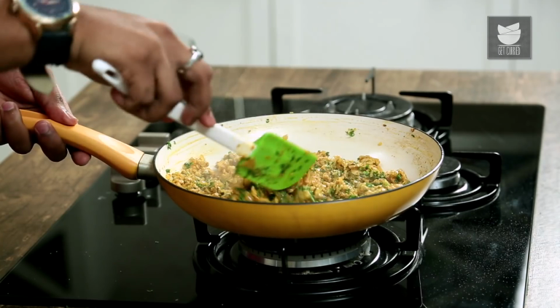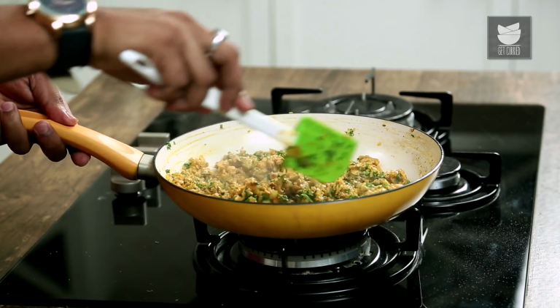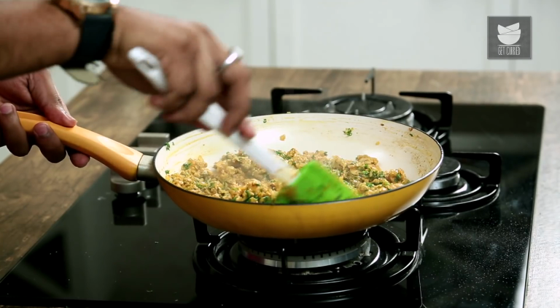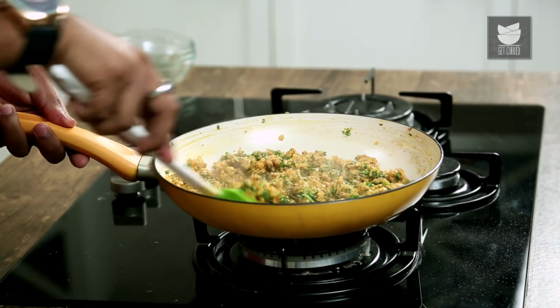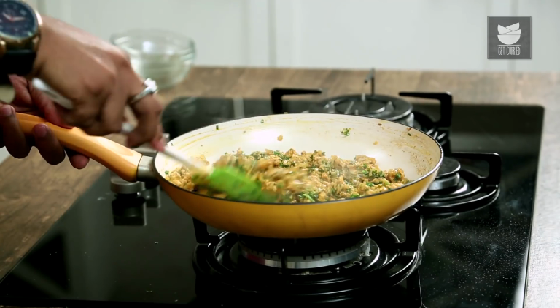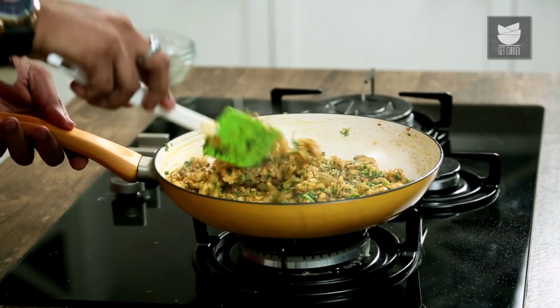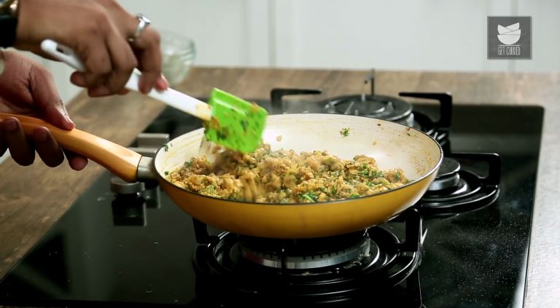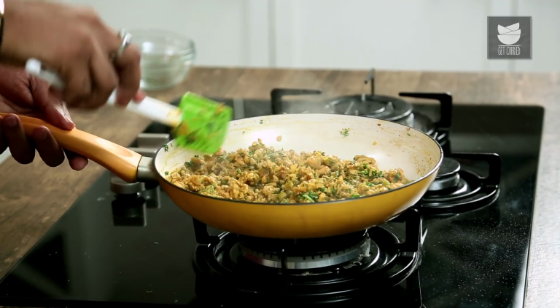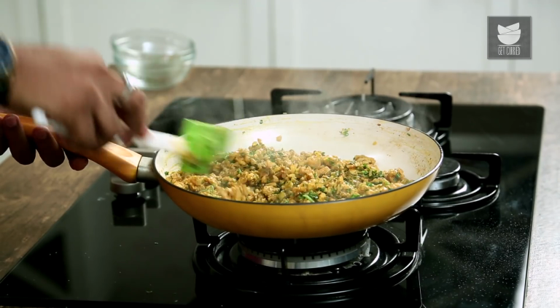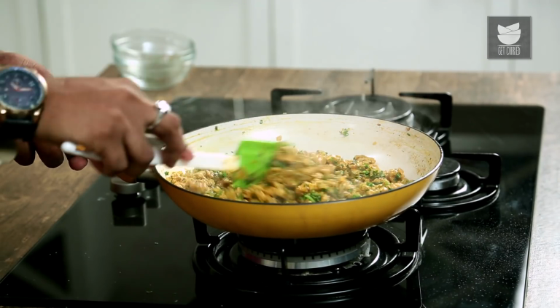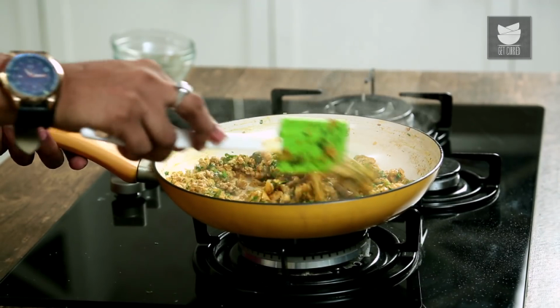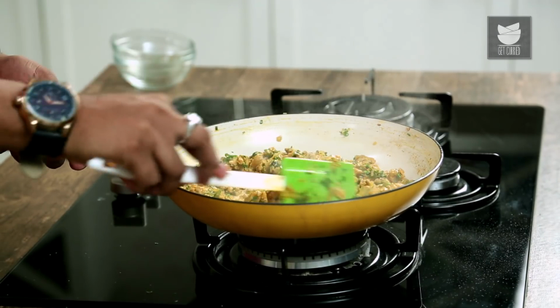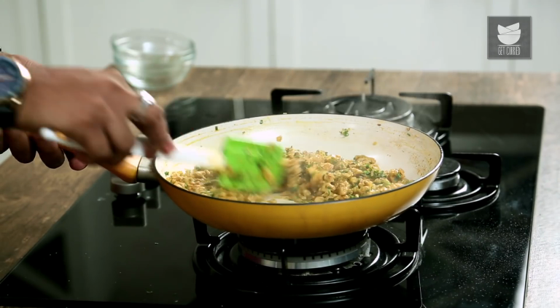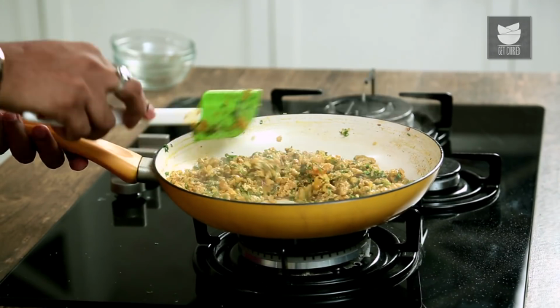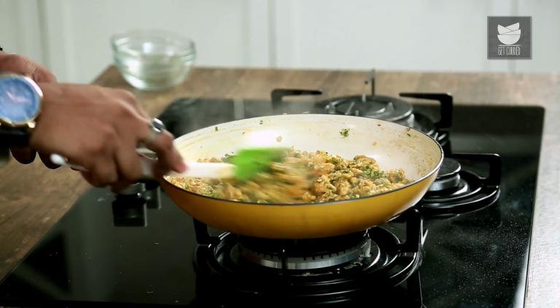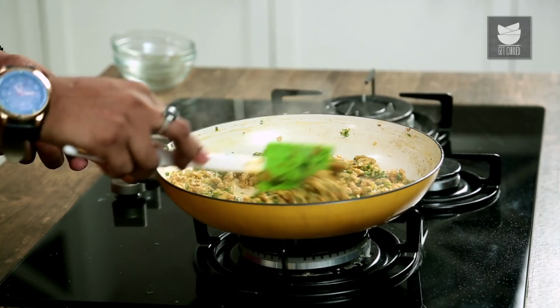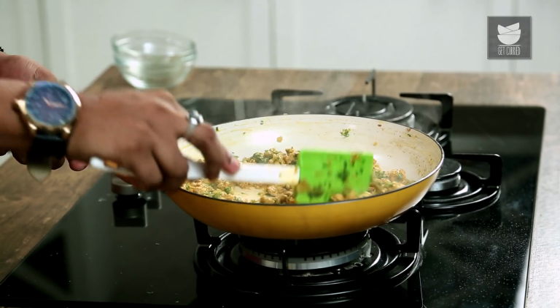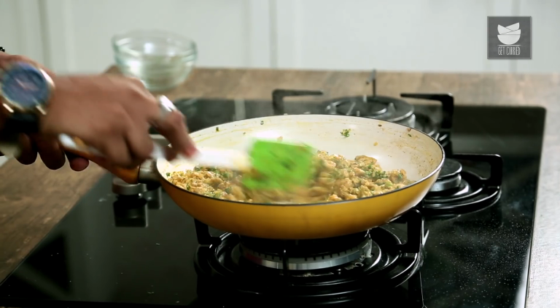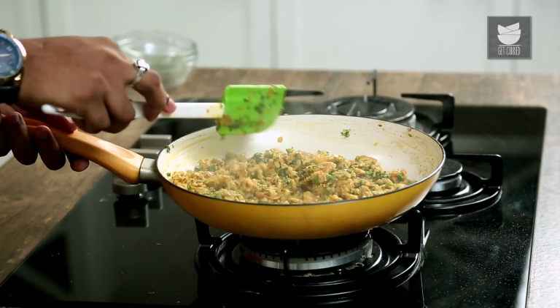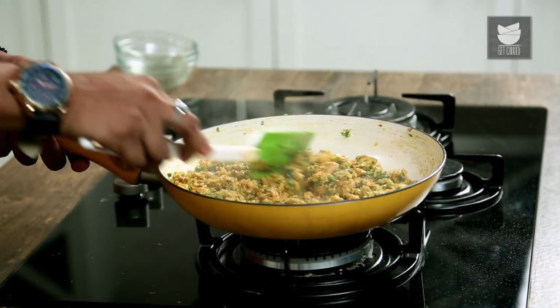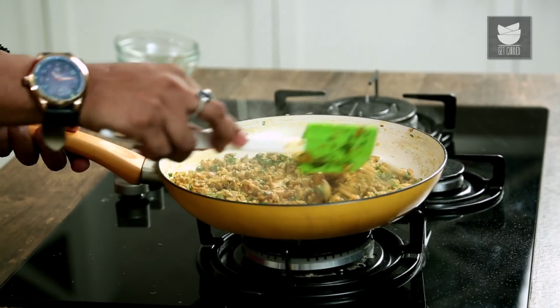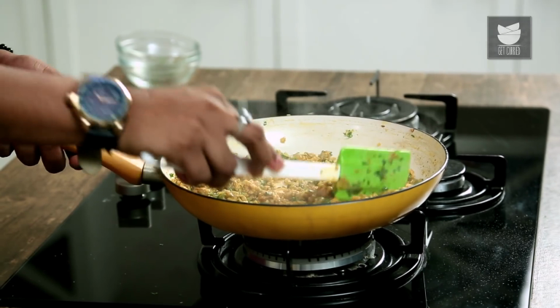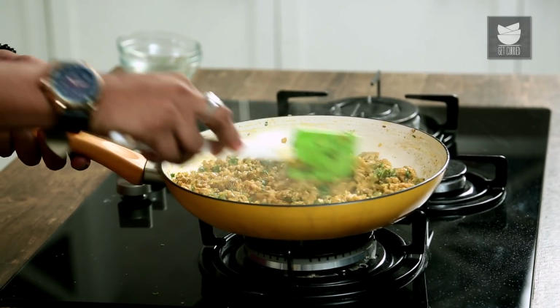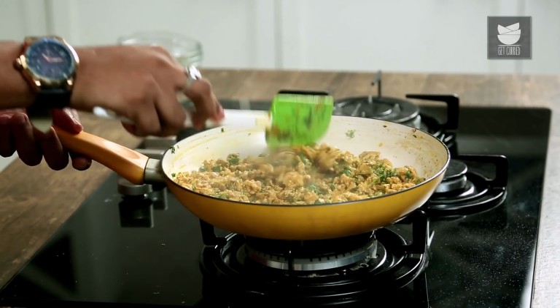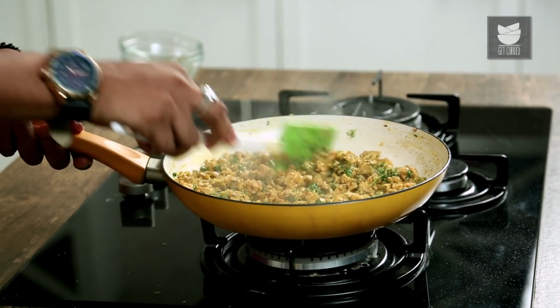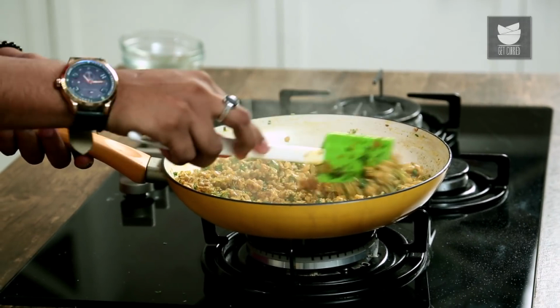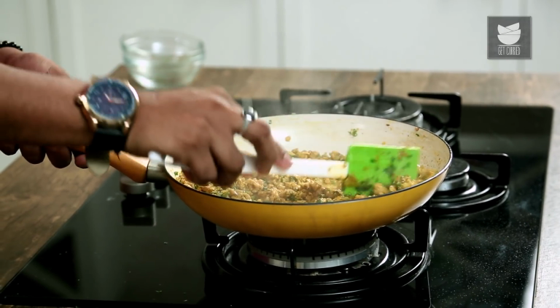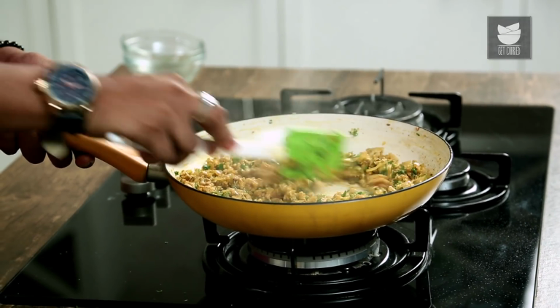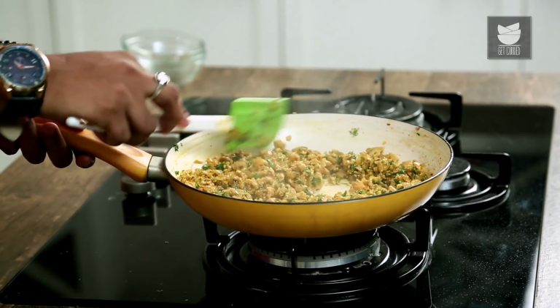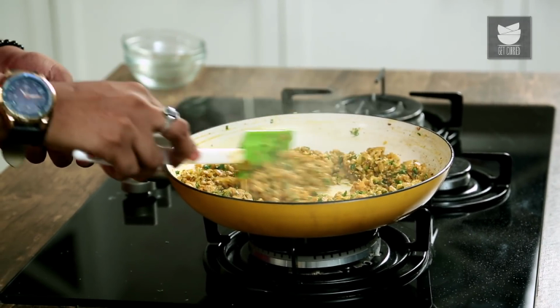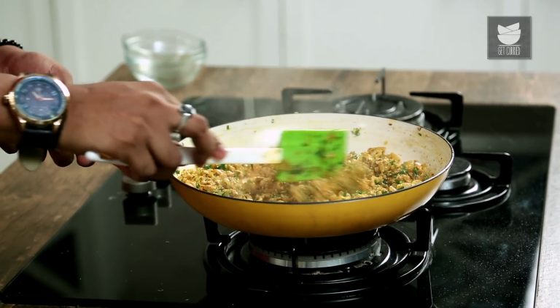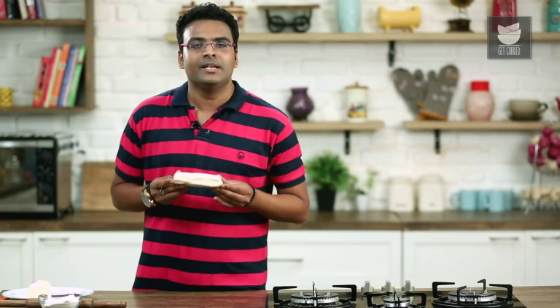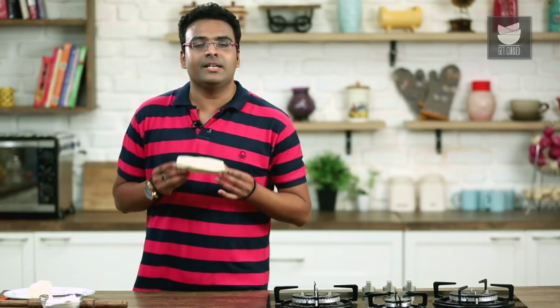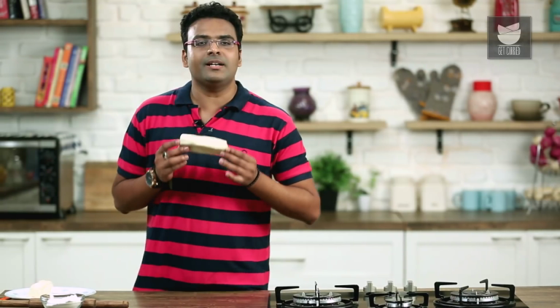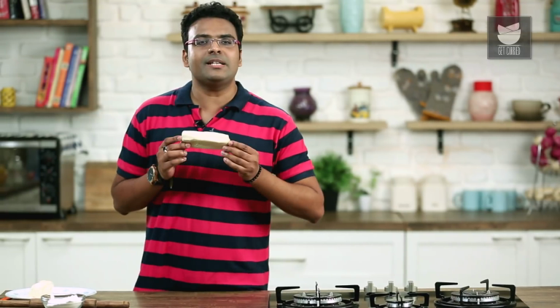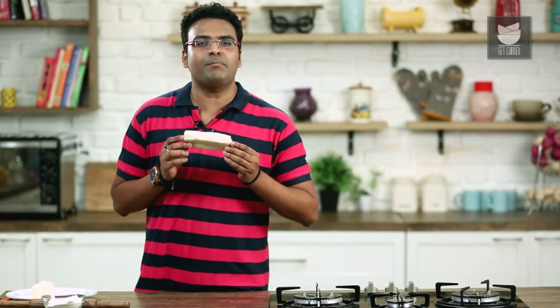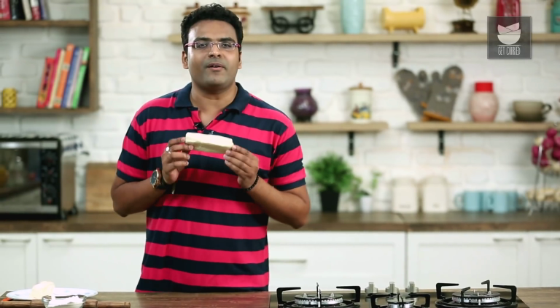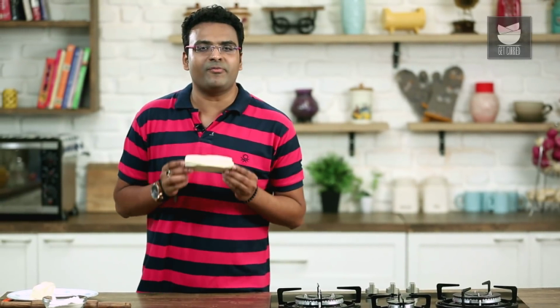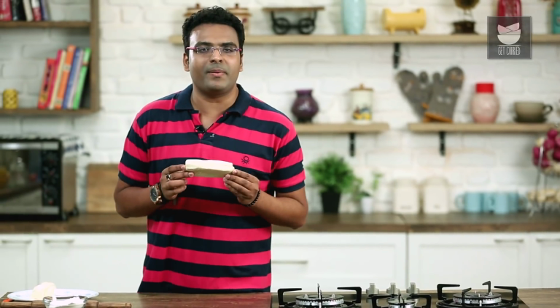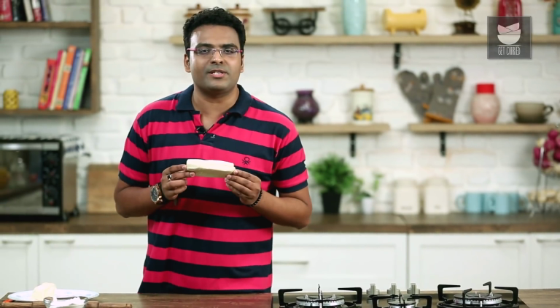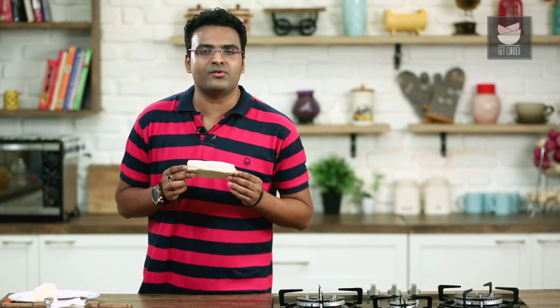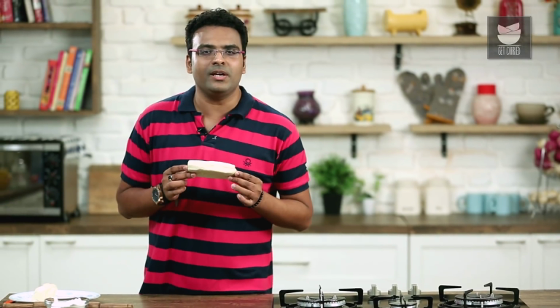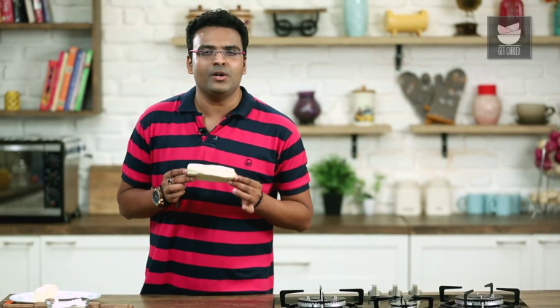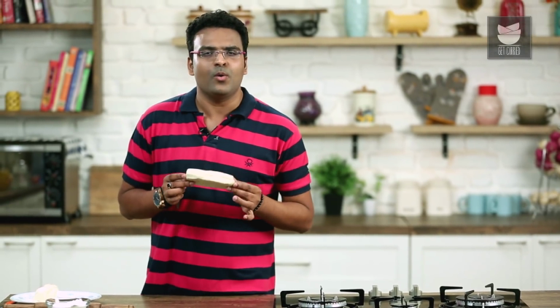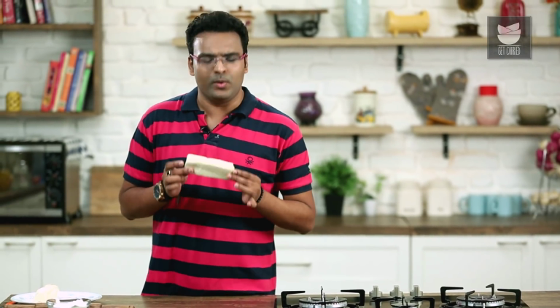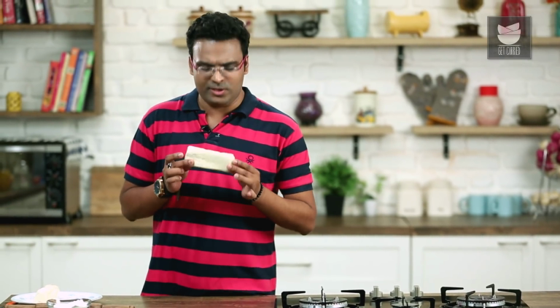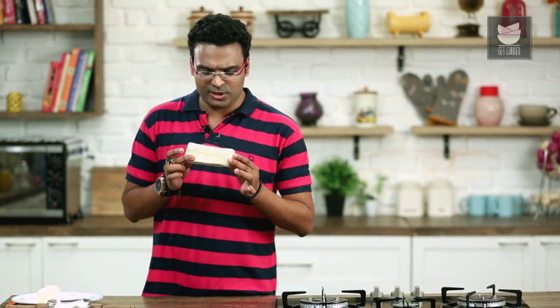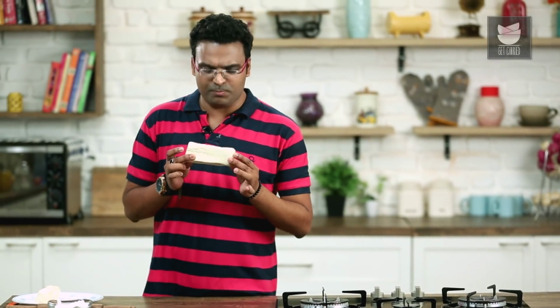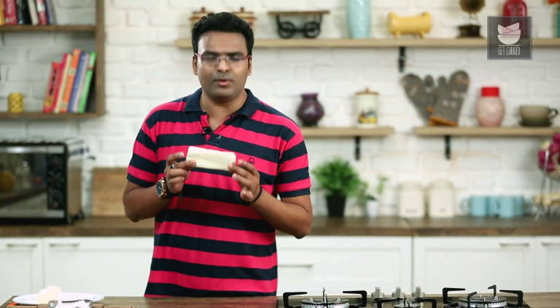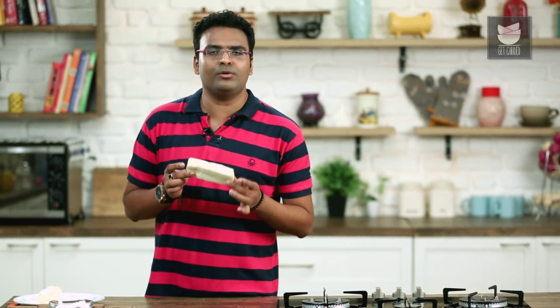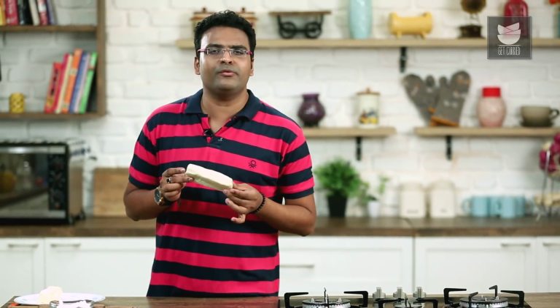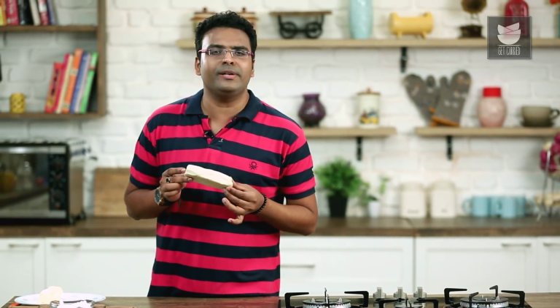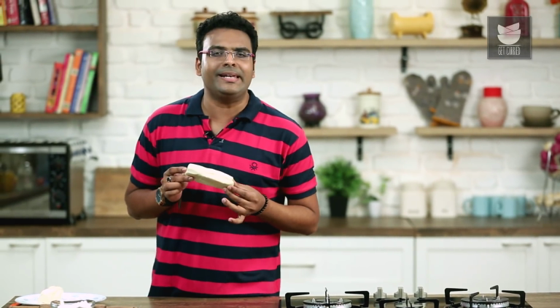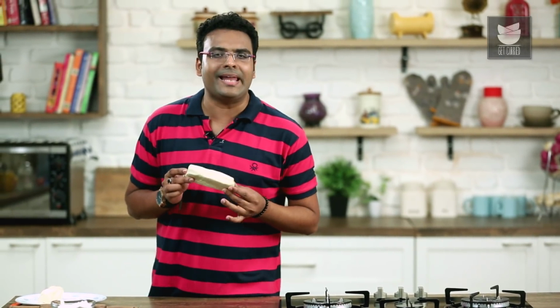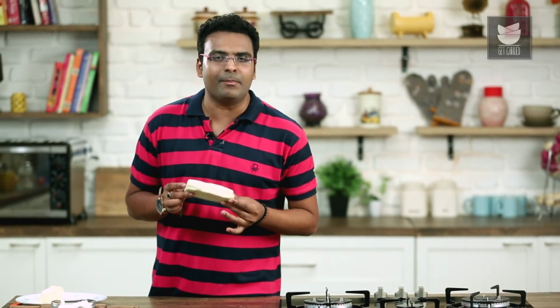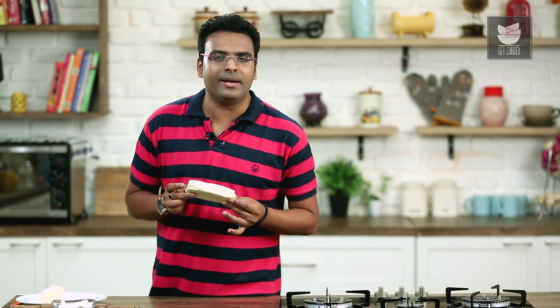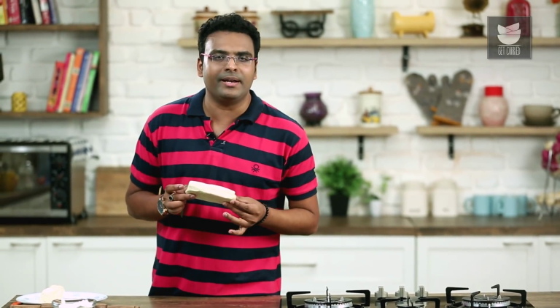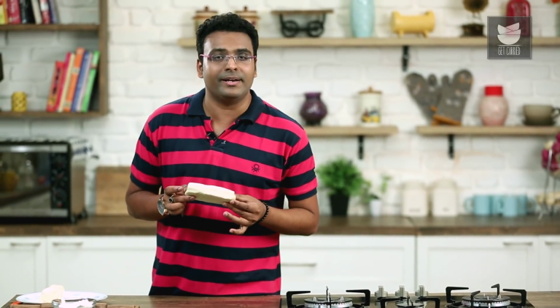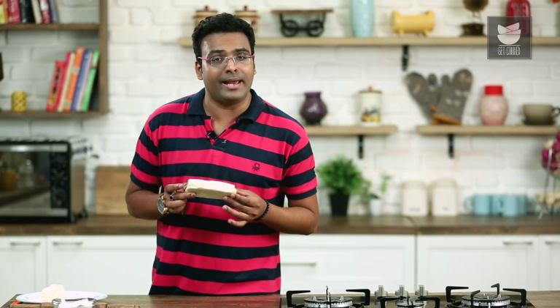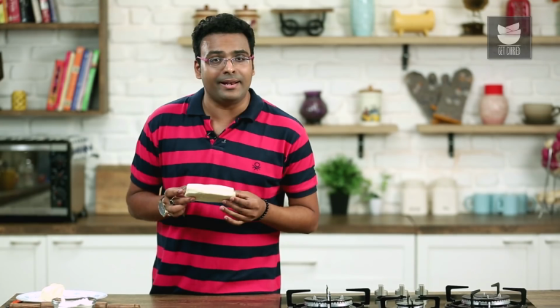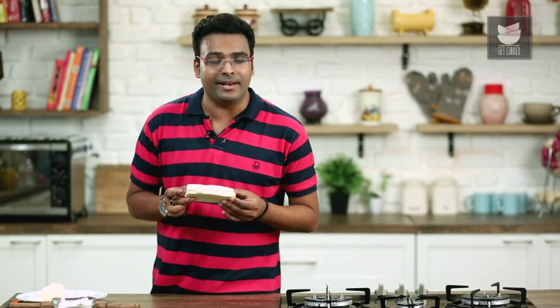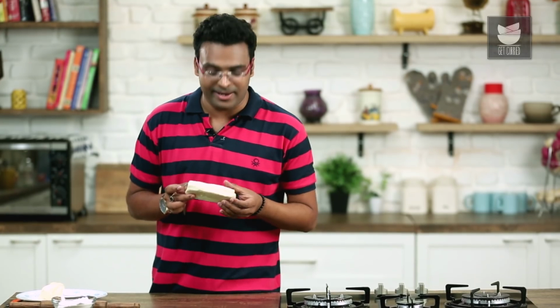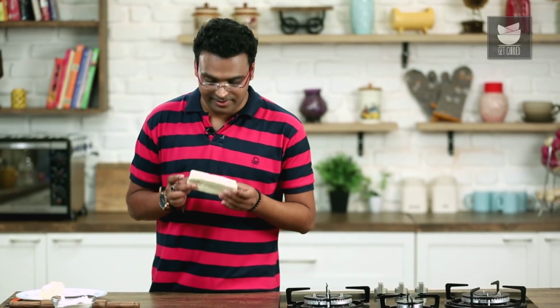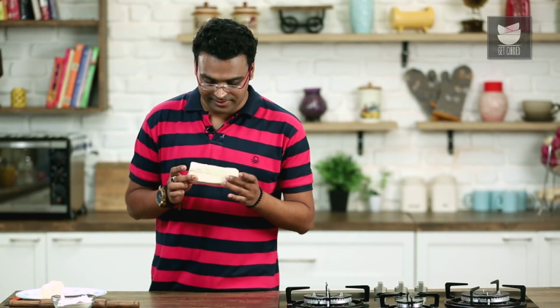In the interim, let's move on to the Puff Pastry. Here is a Puff Pastry which is beautifully laminated and layered, and it's available everywhere.